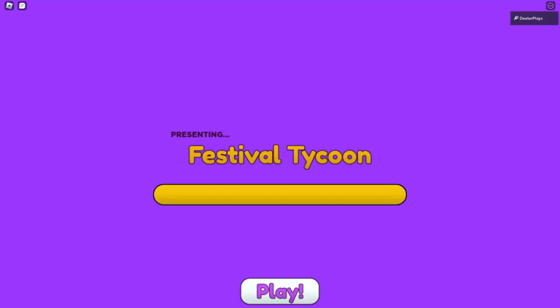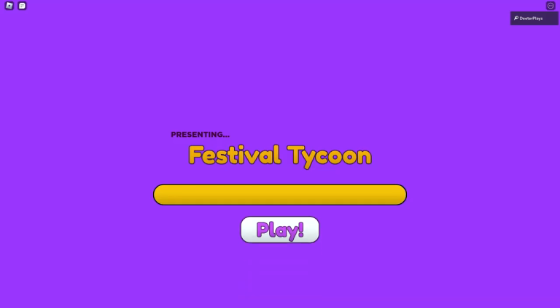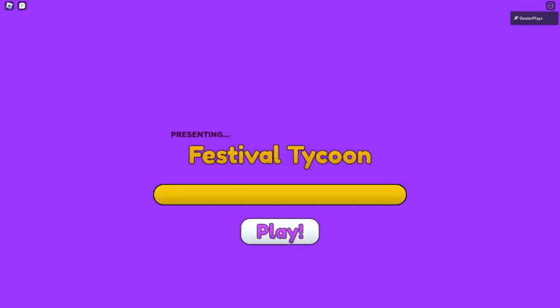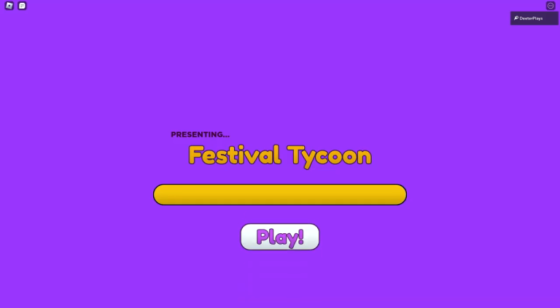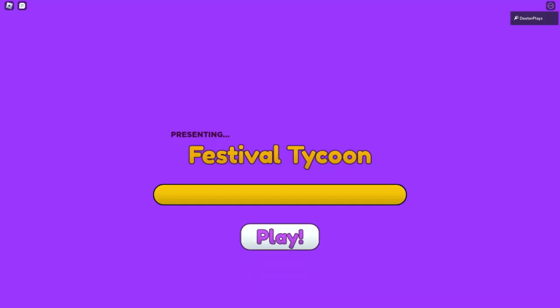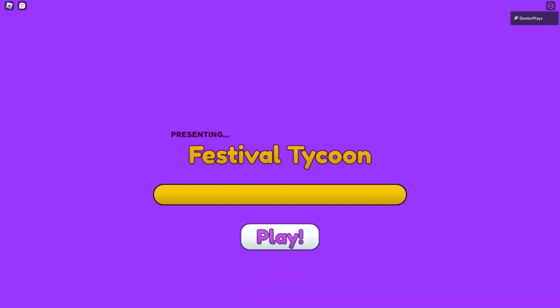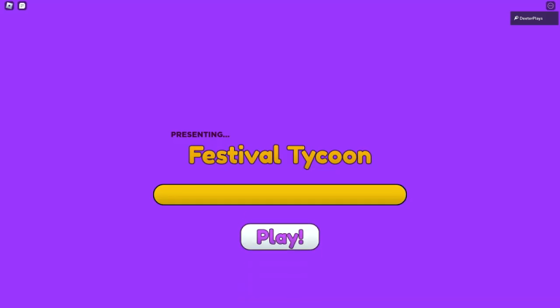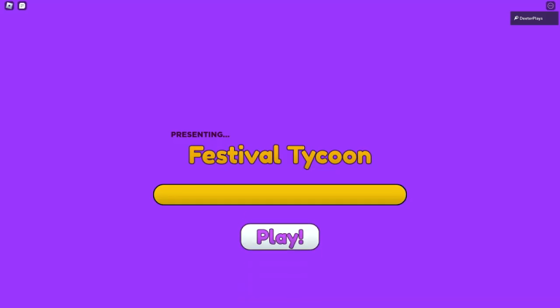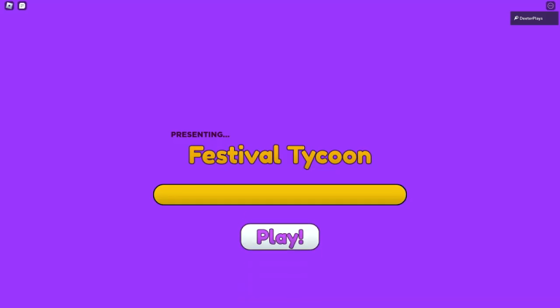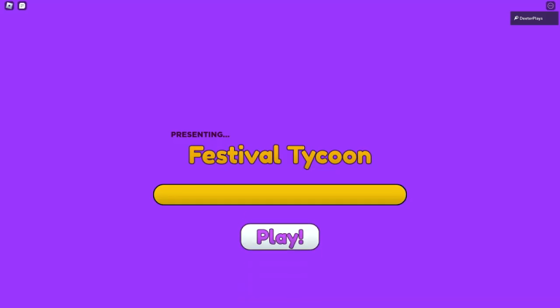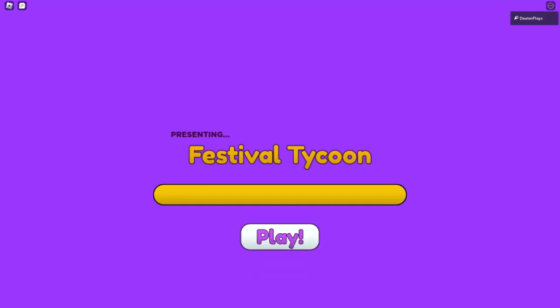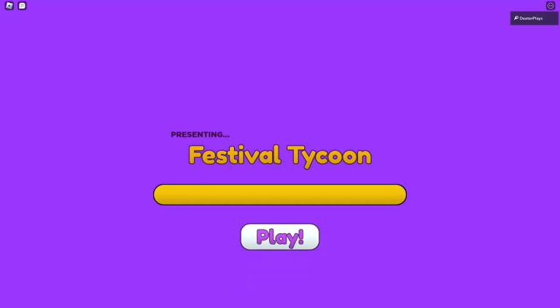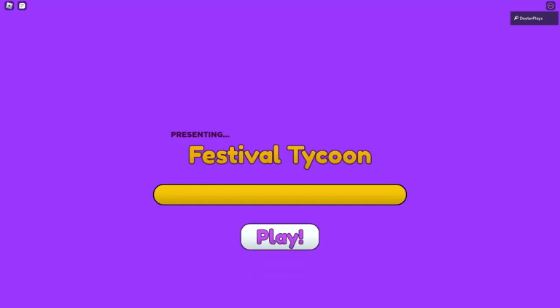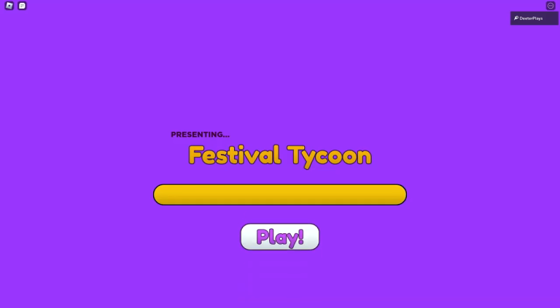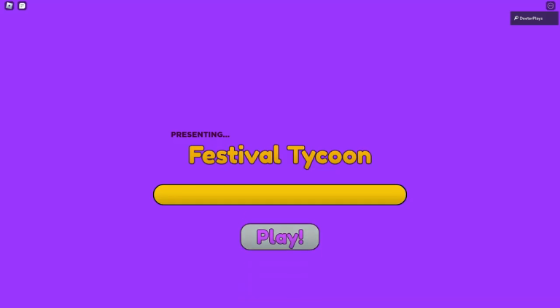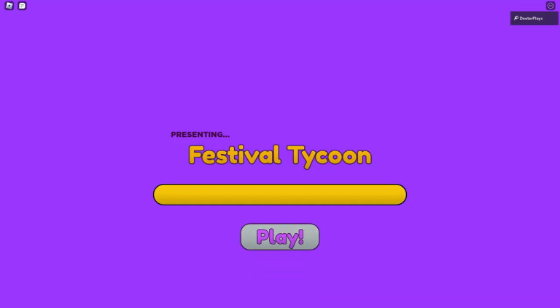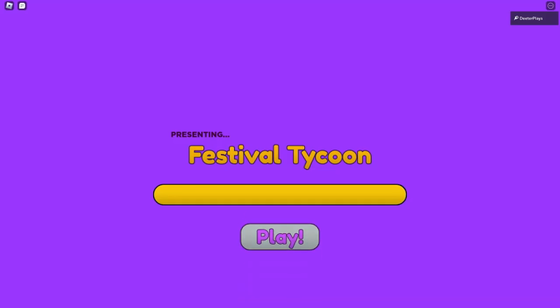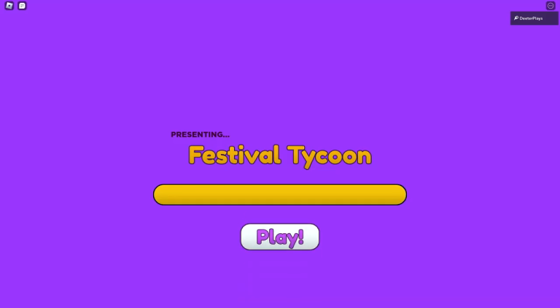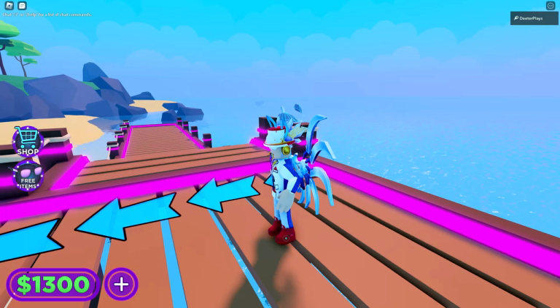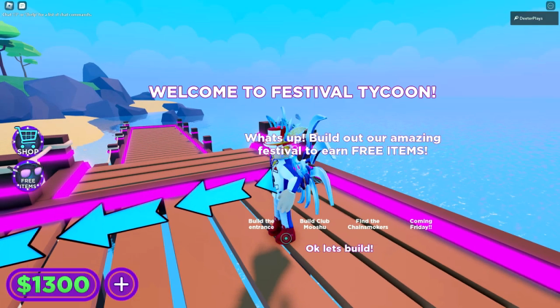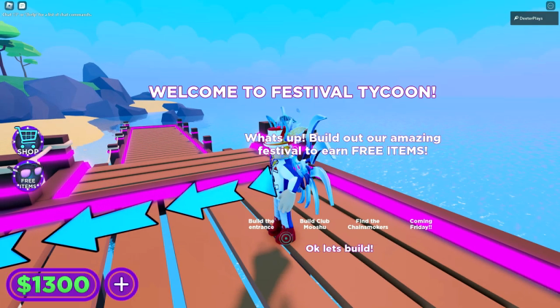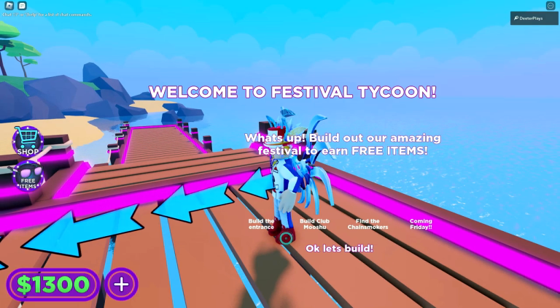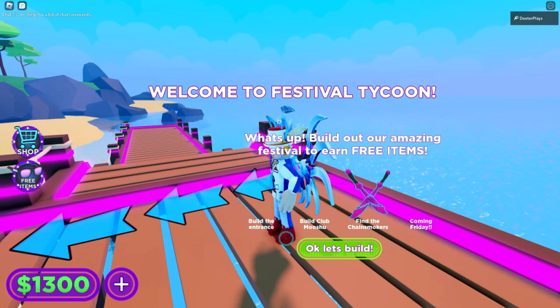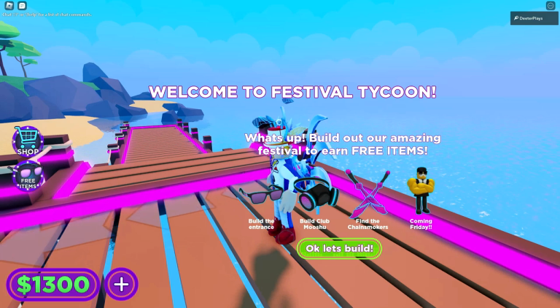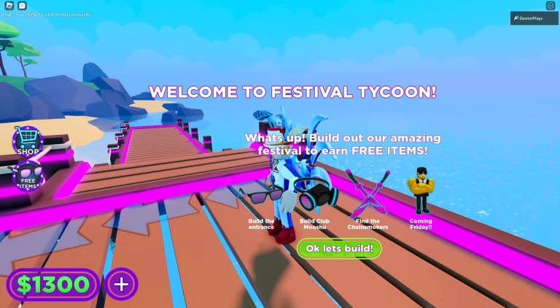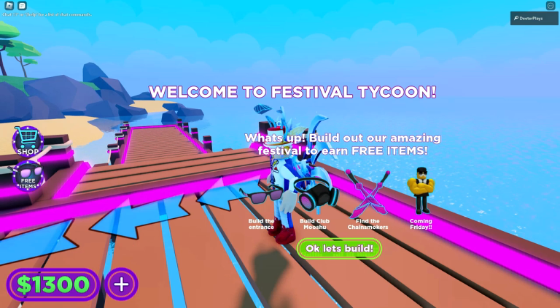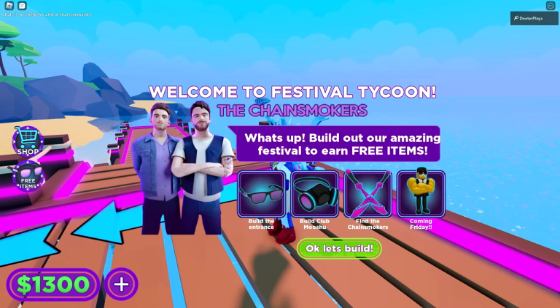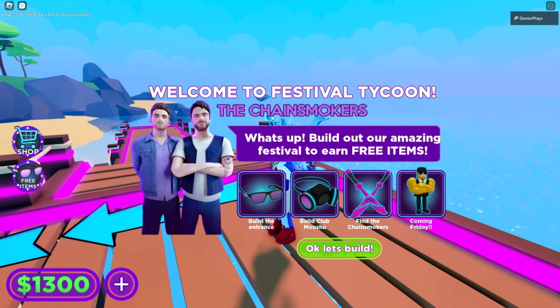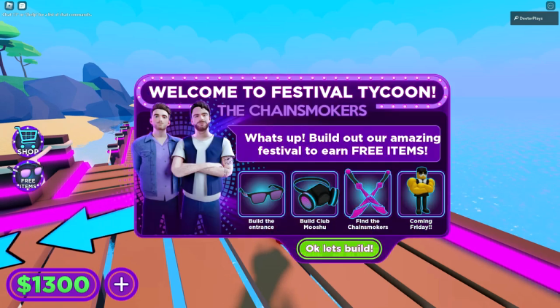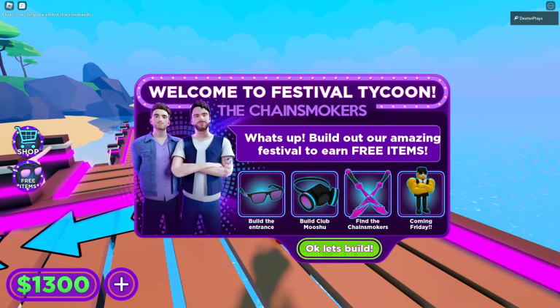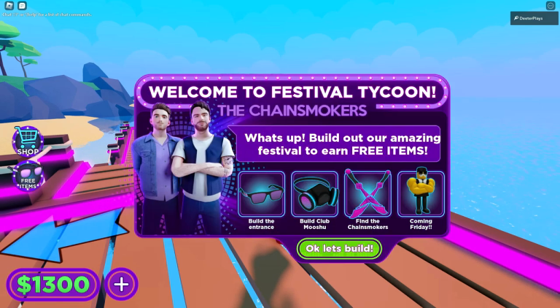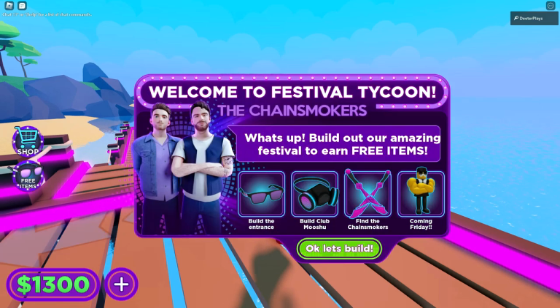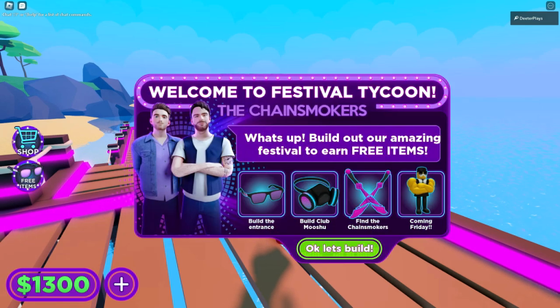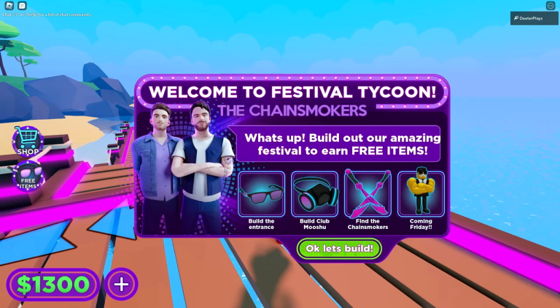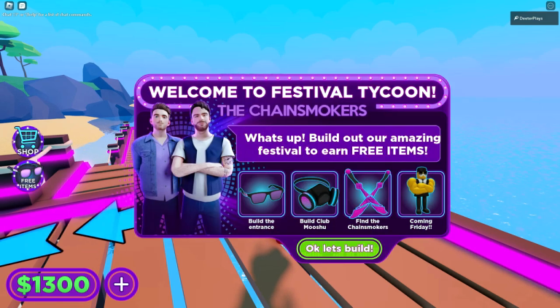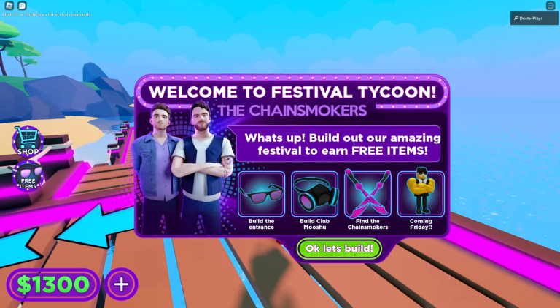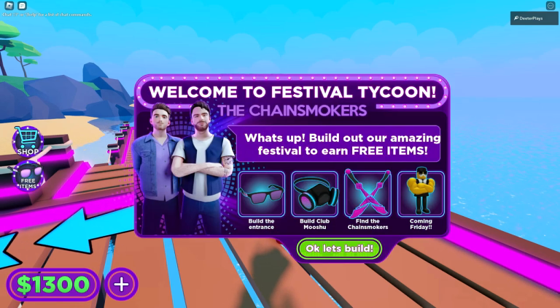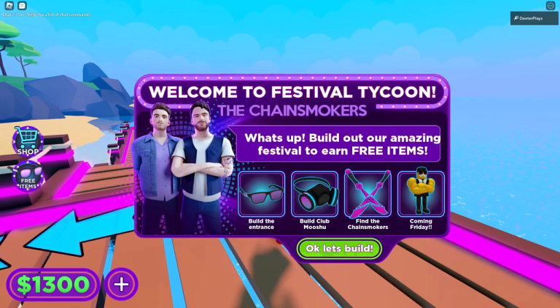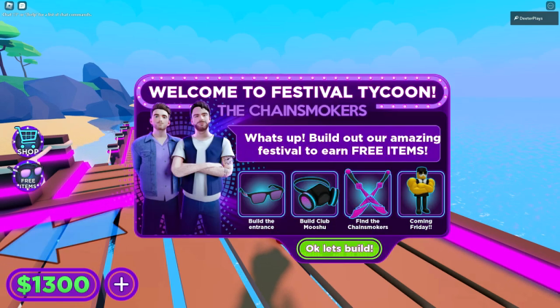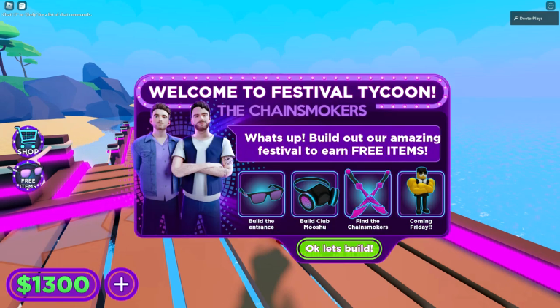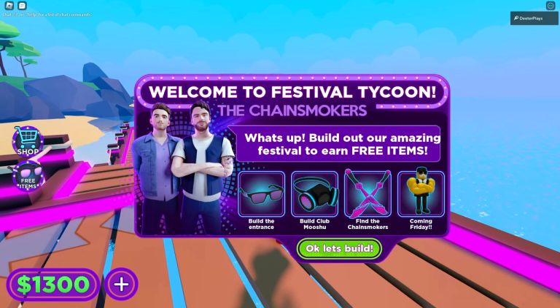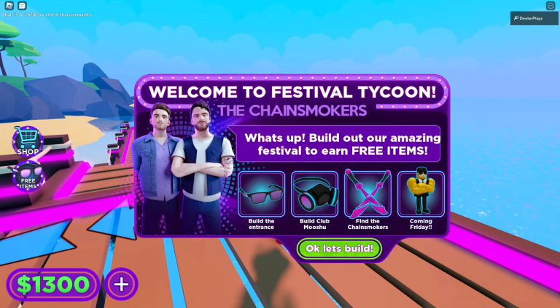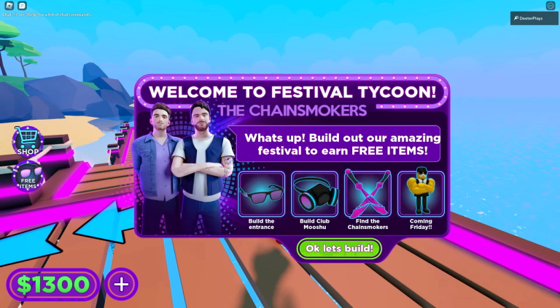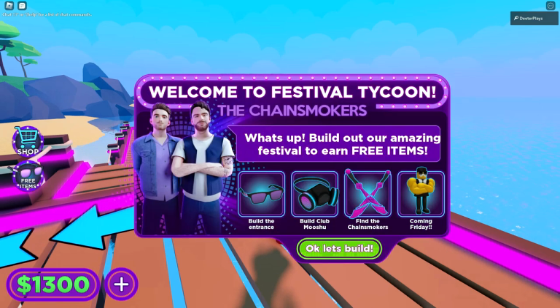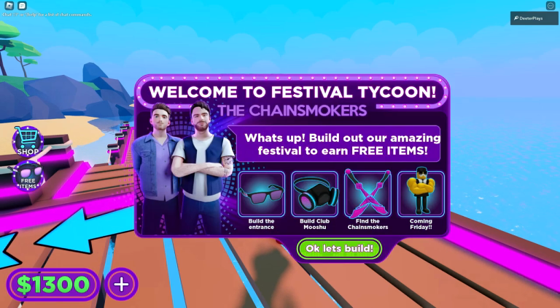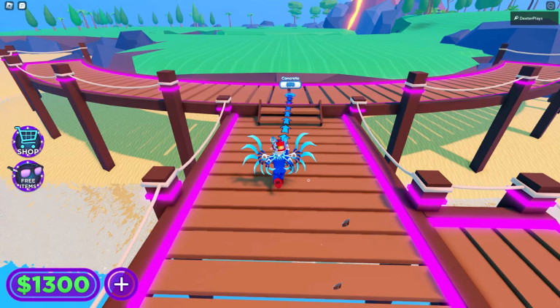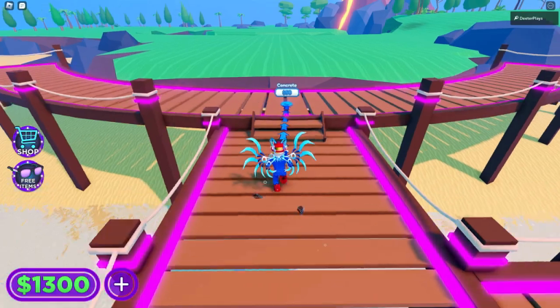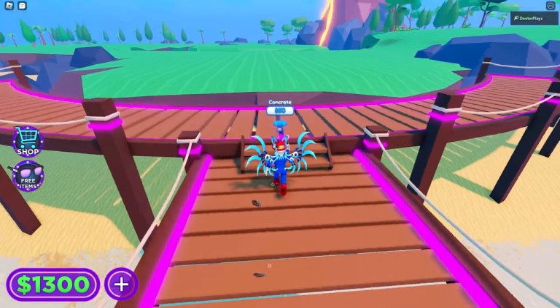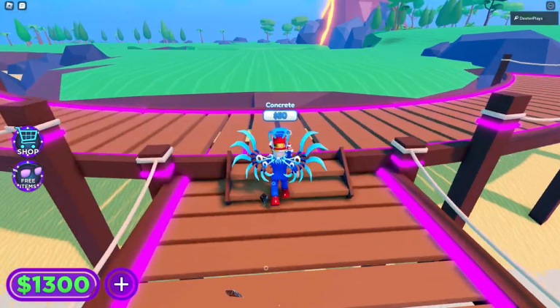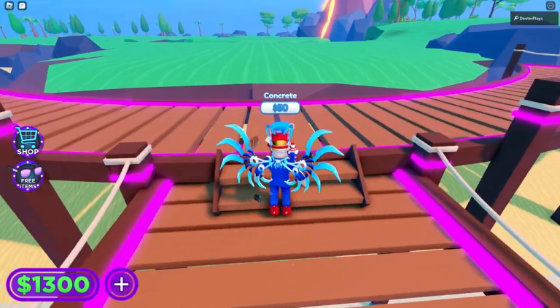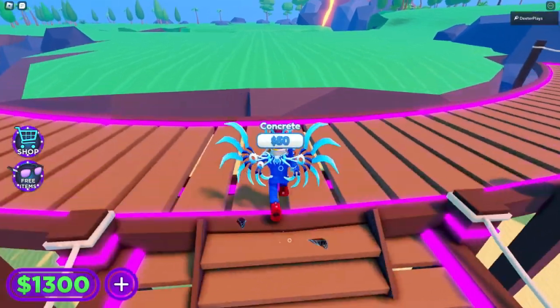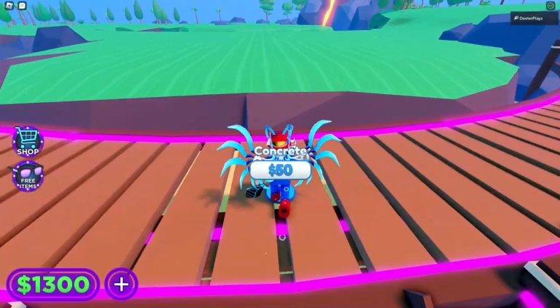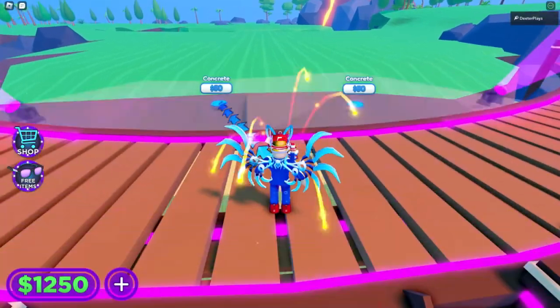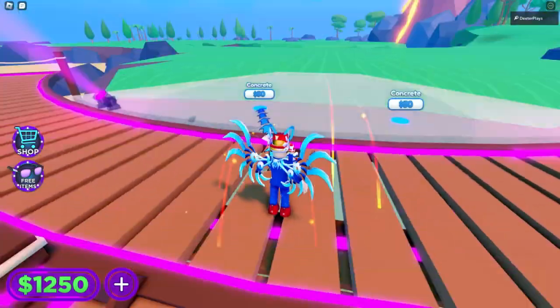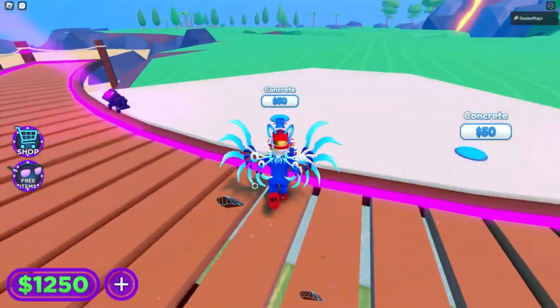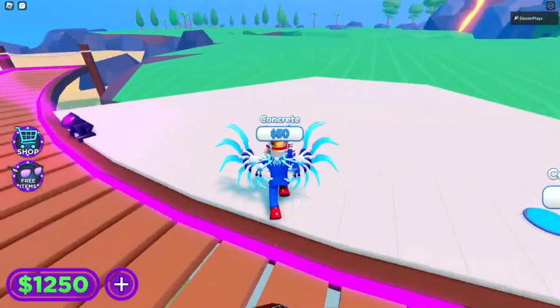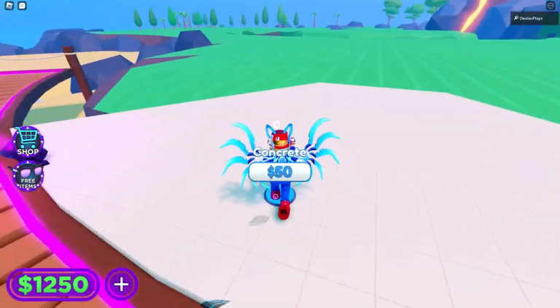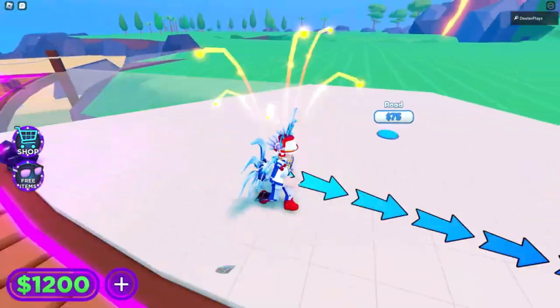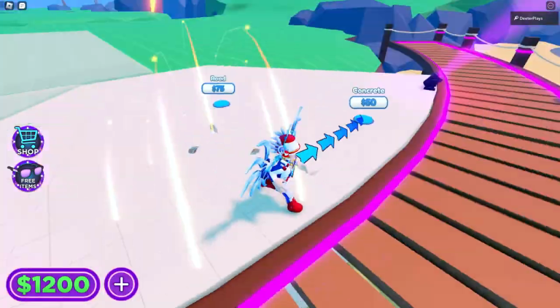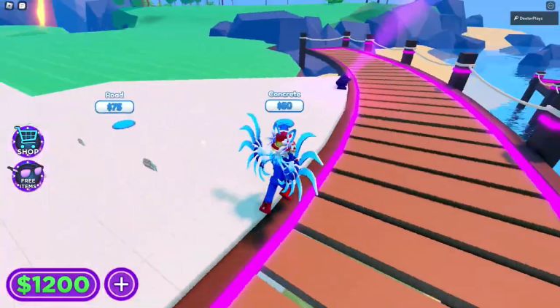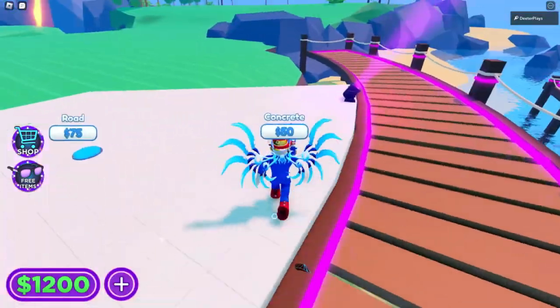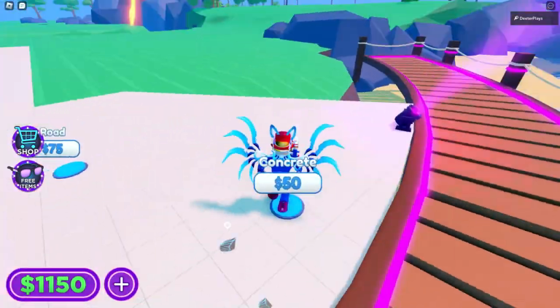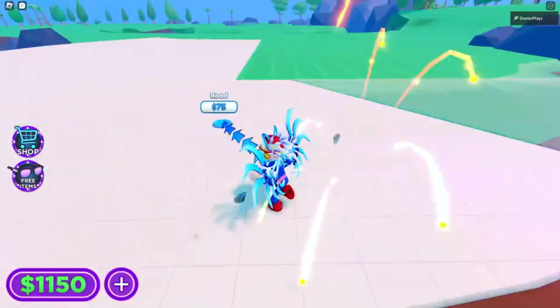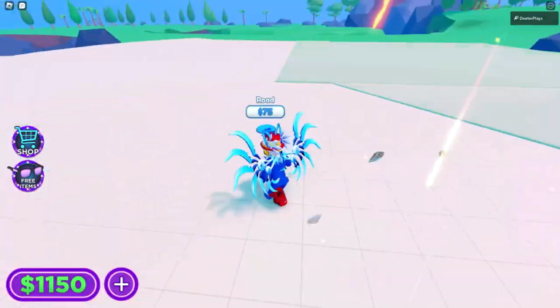As soon as you go in there, once it loads, you just click on Play Now. This is just like a normal tycoon, and it says right there that we're gonna be able to get all these prizes.